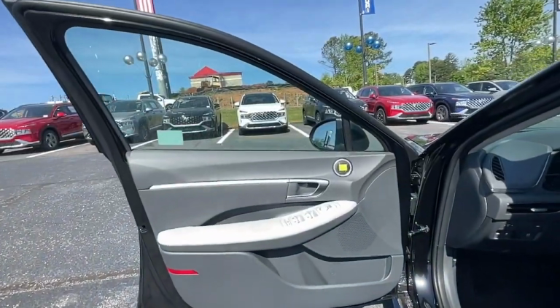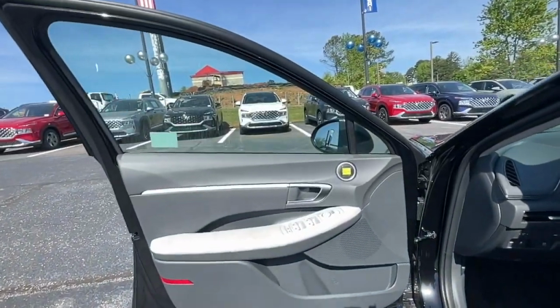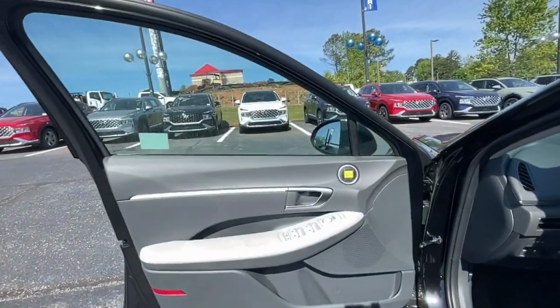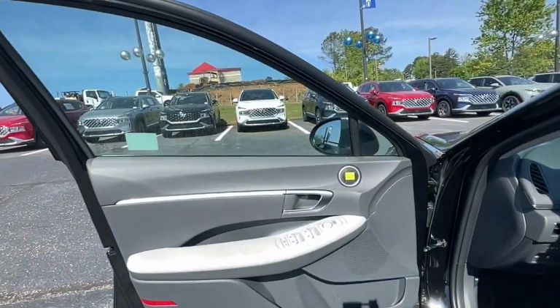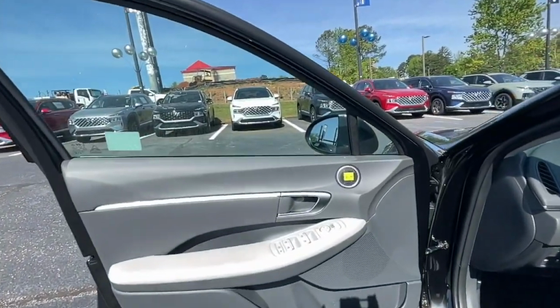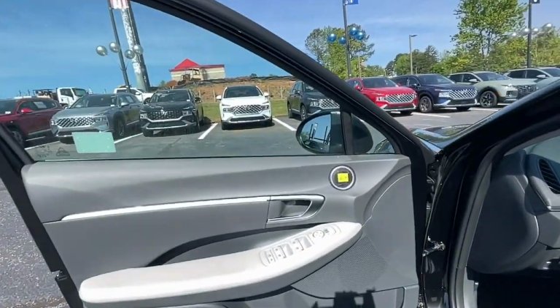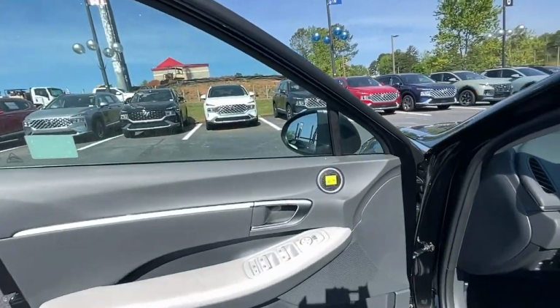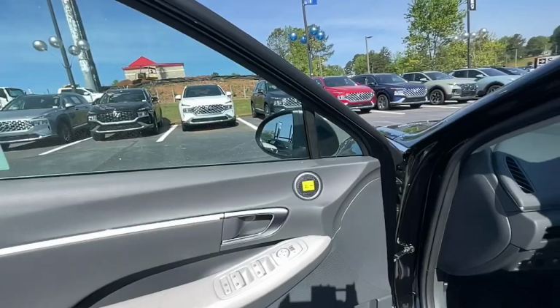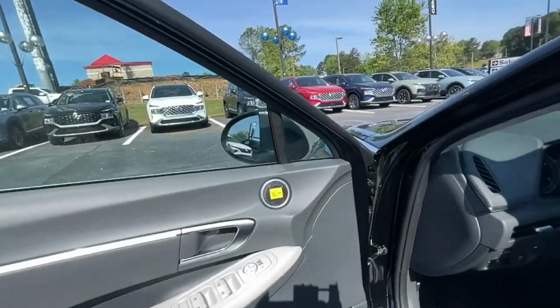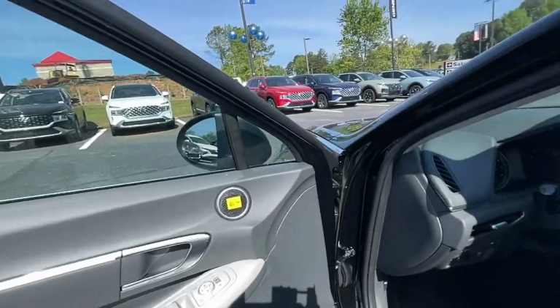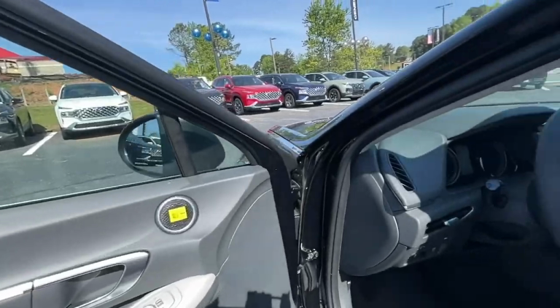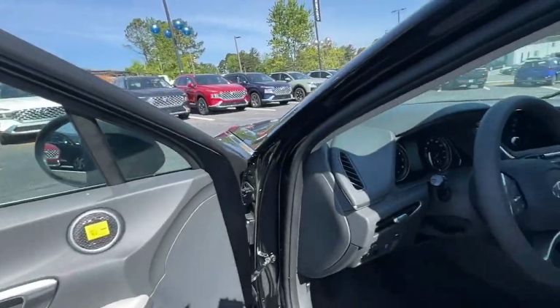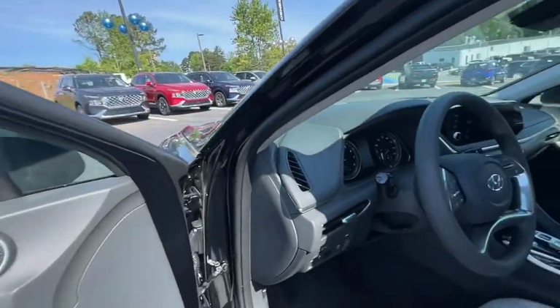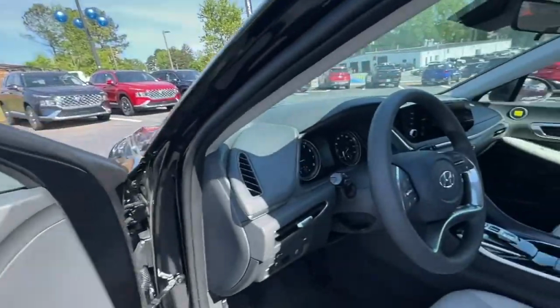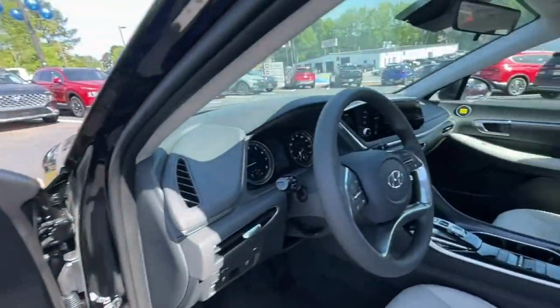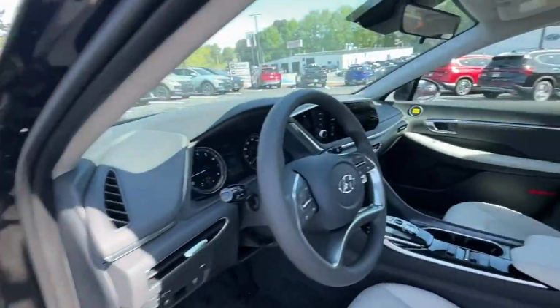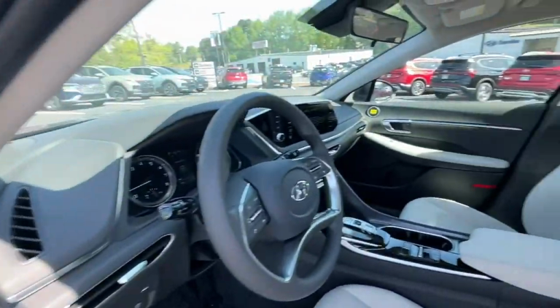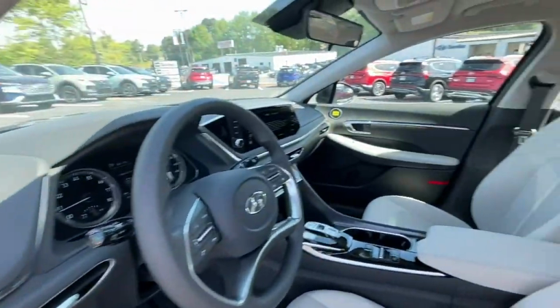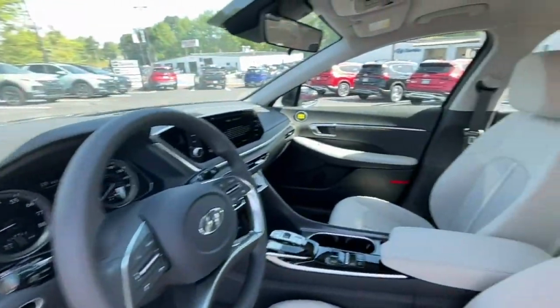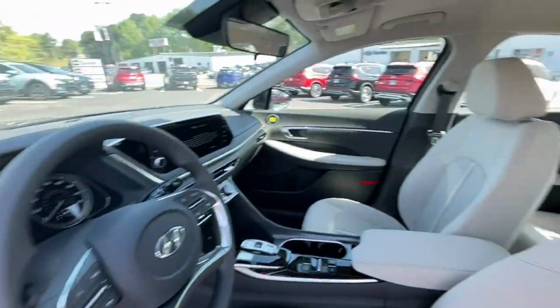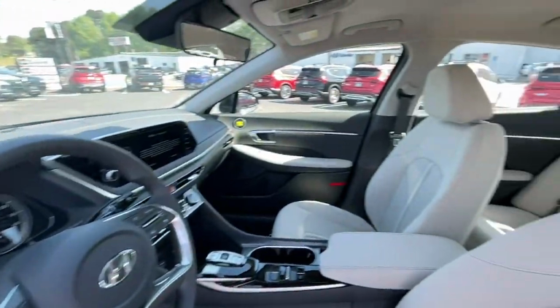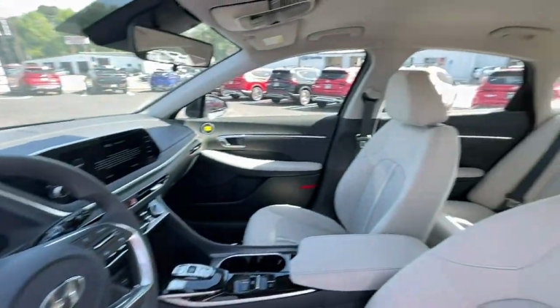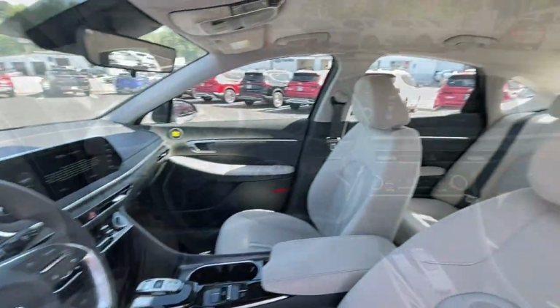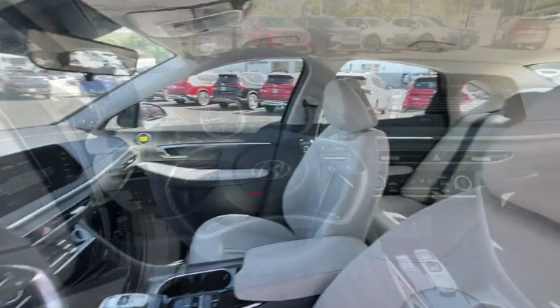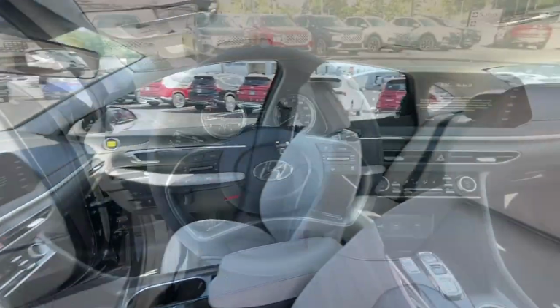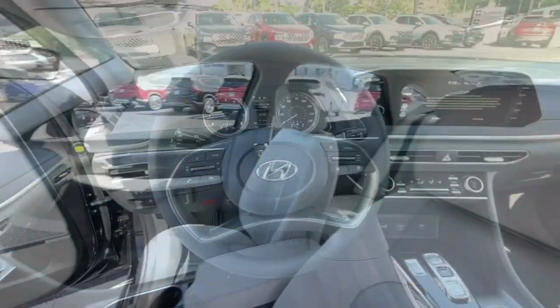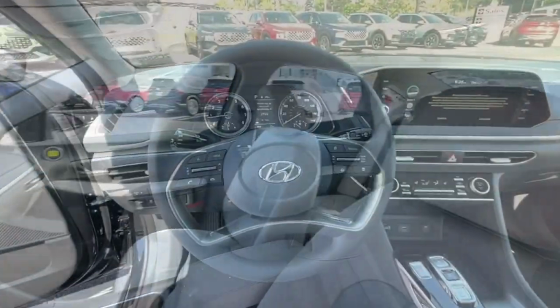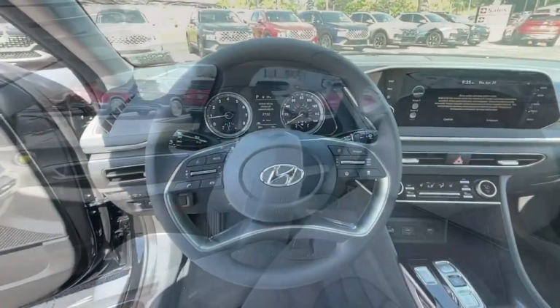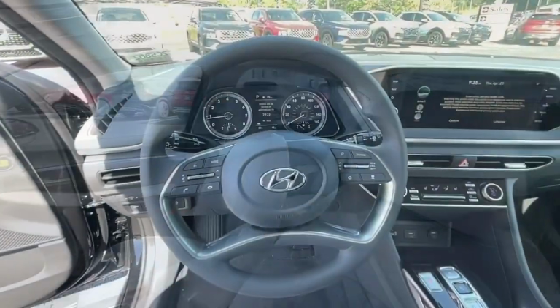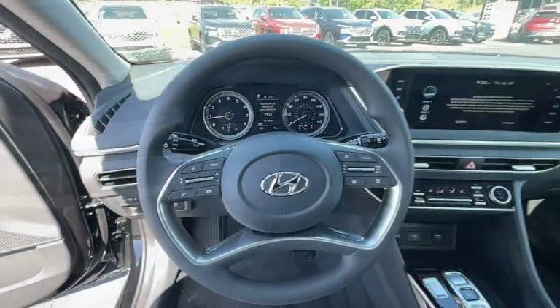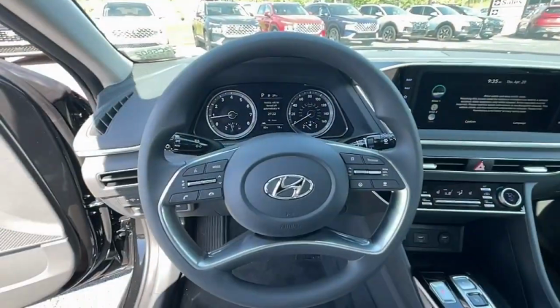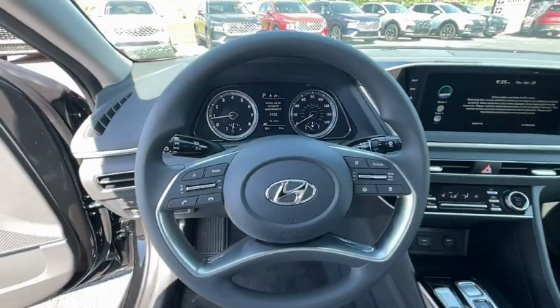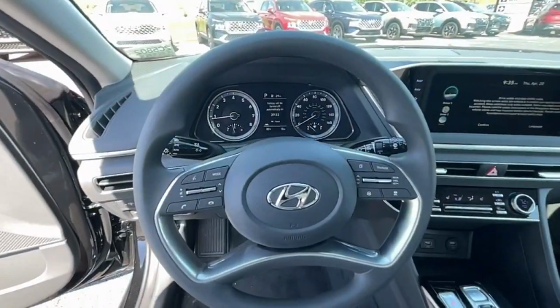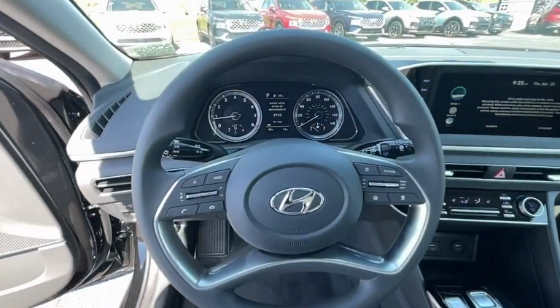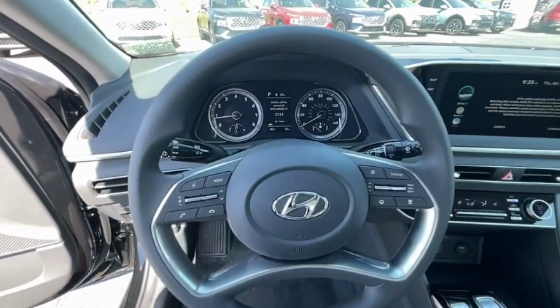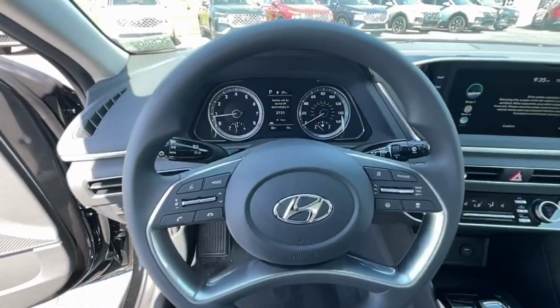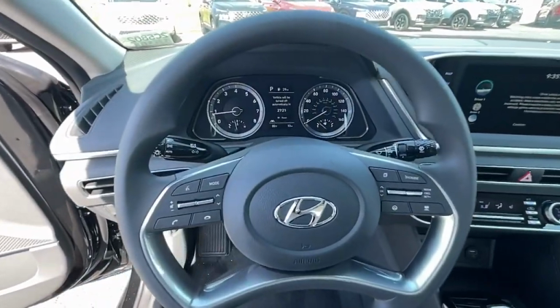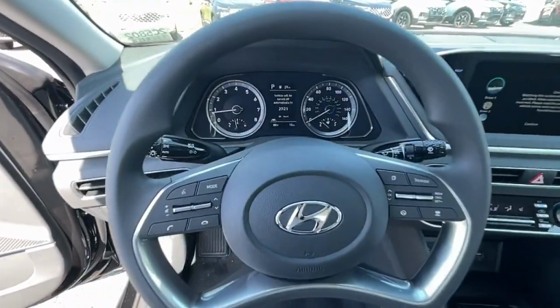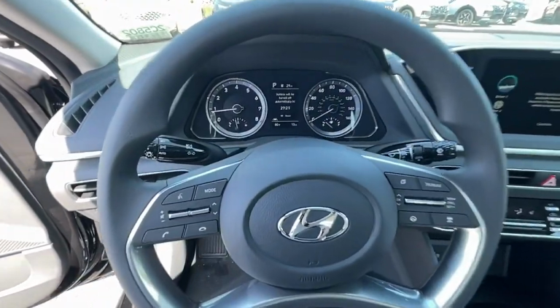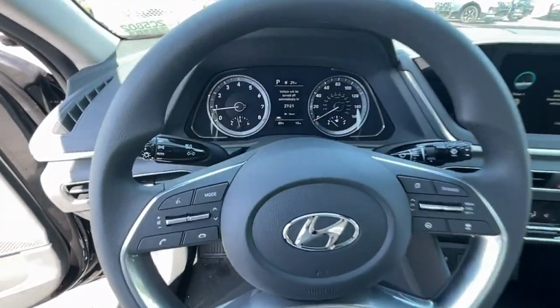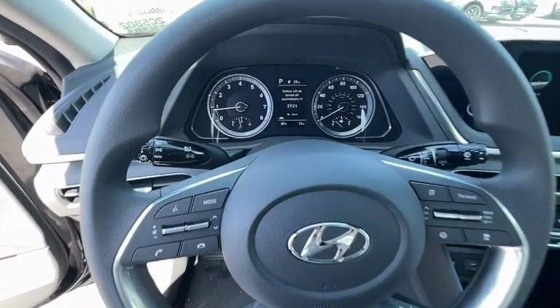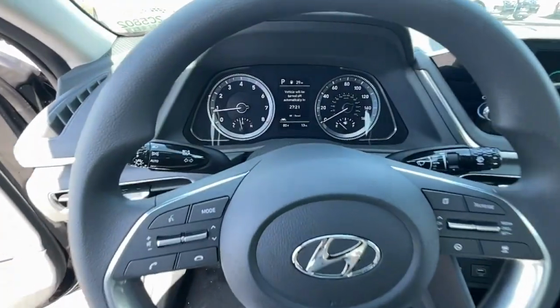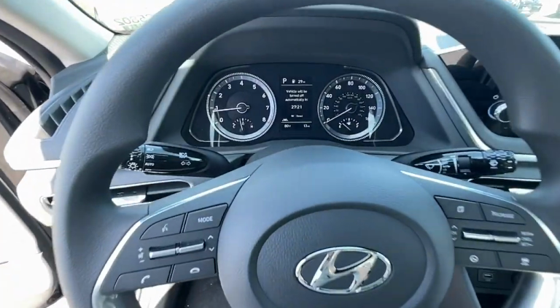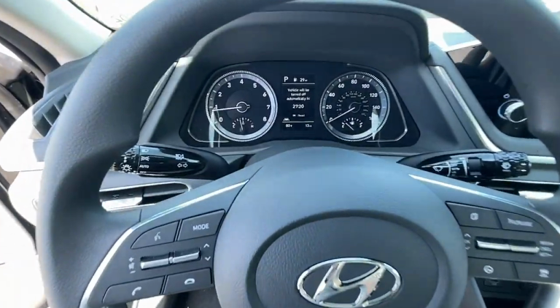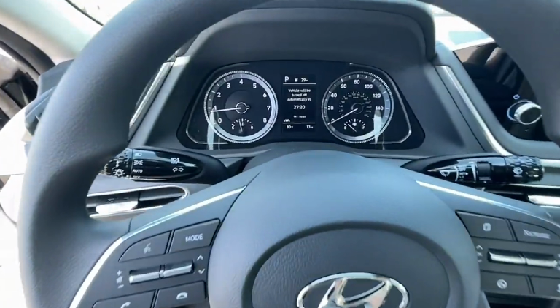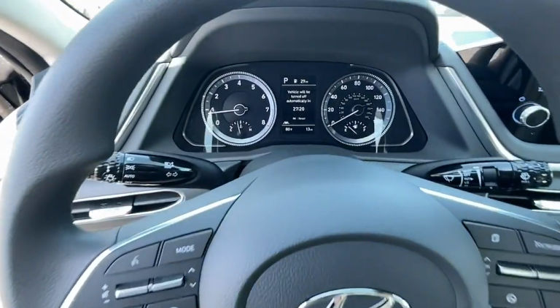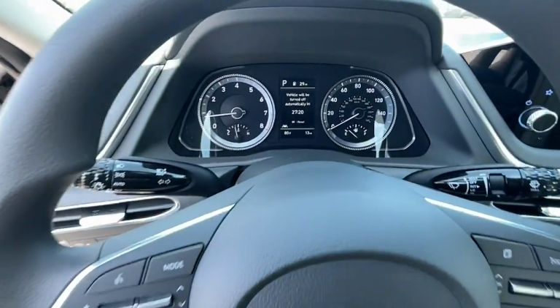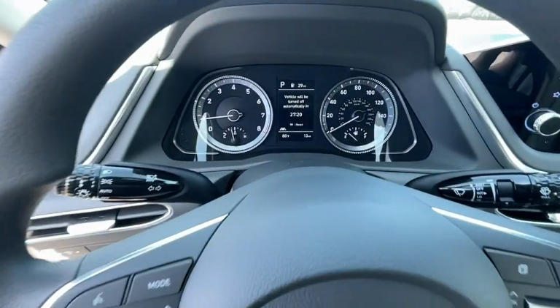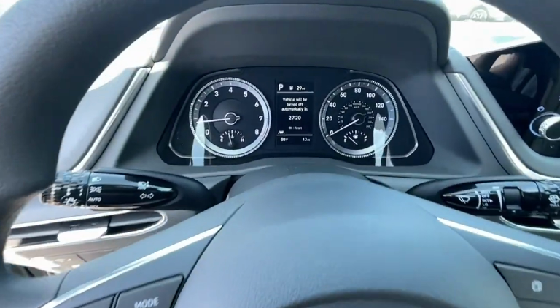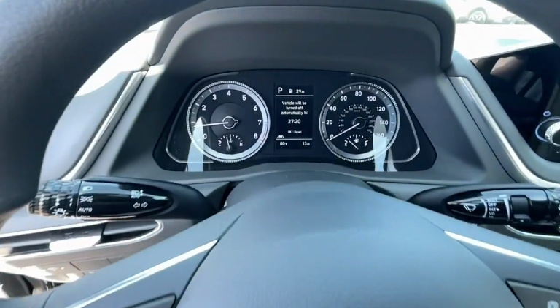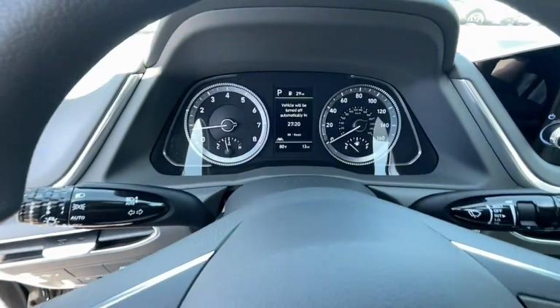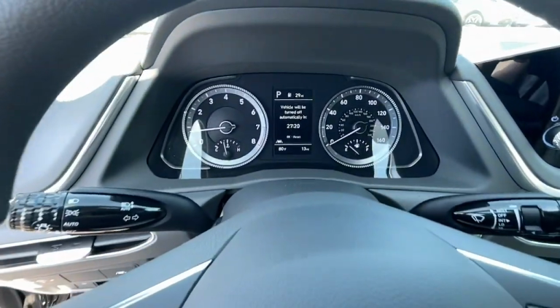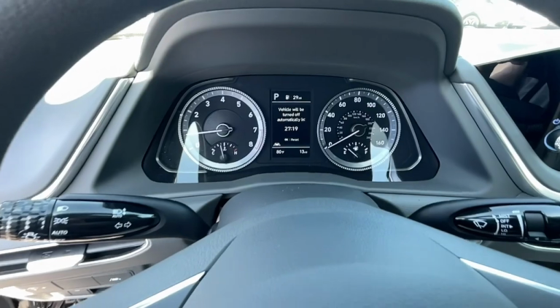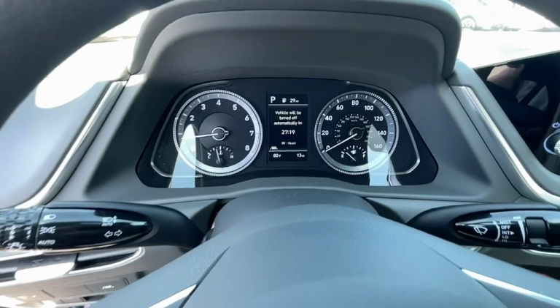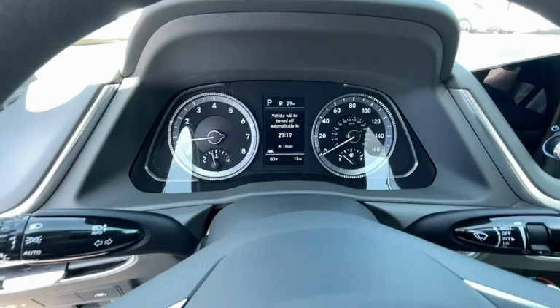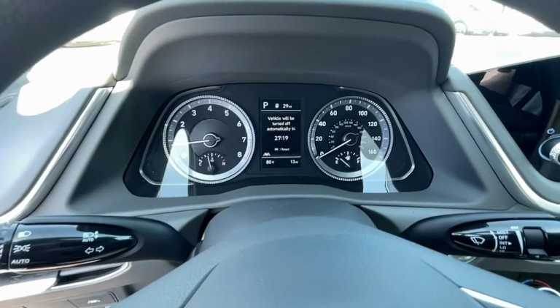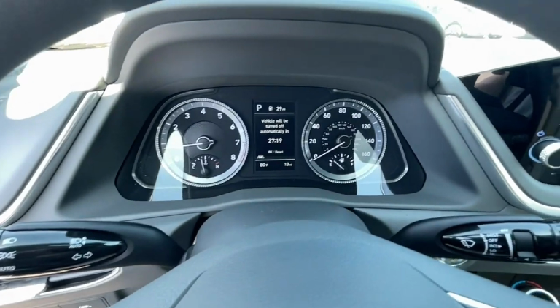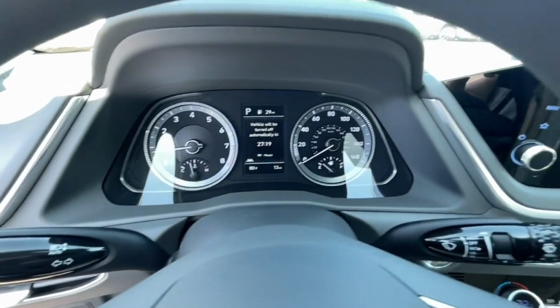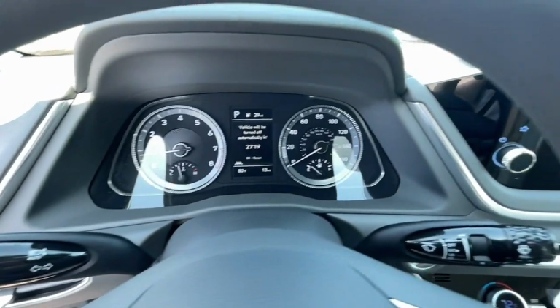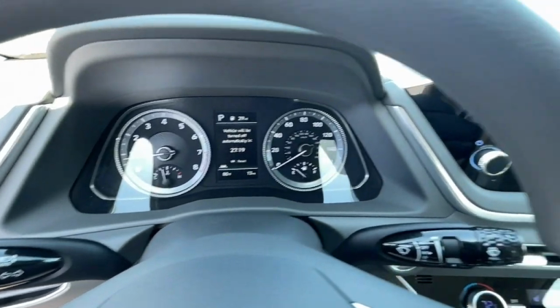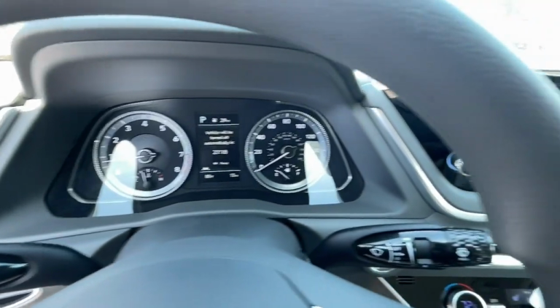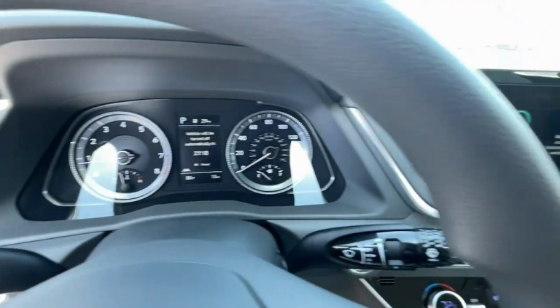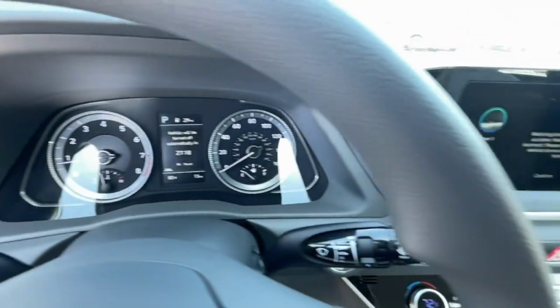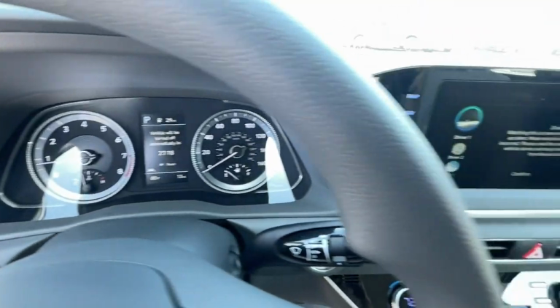Give your family the comfort they deserve when you travel in this refined, well-equipped Sonata. Come in for a fun and easy test drive.